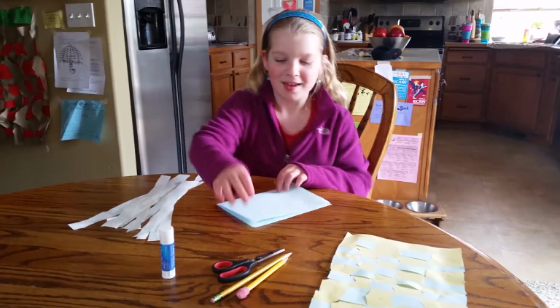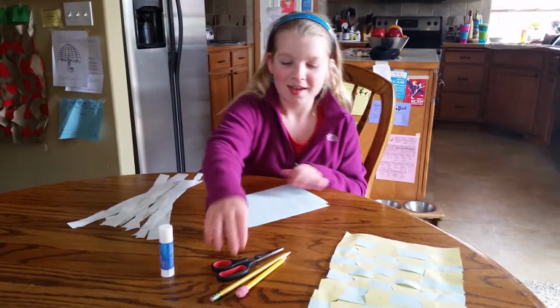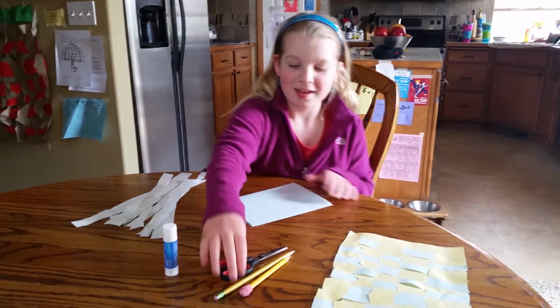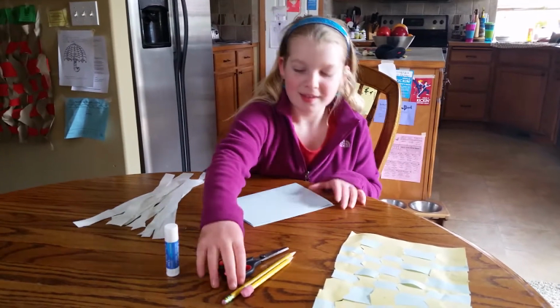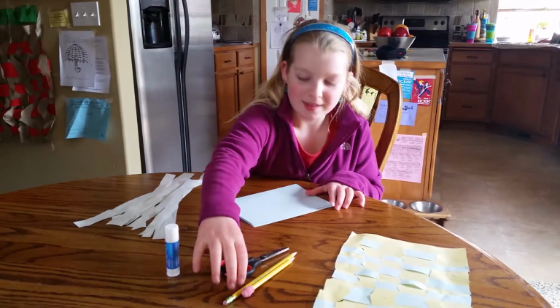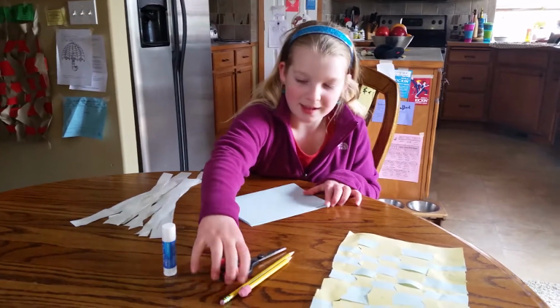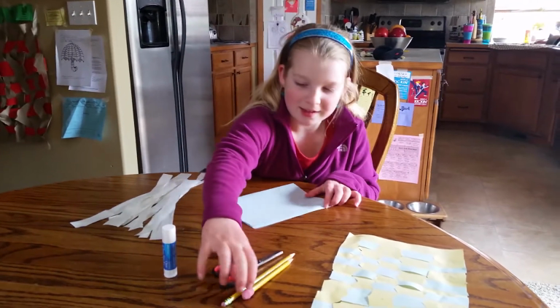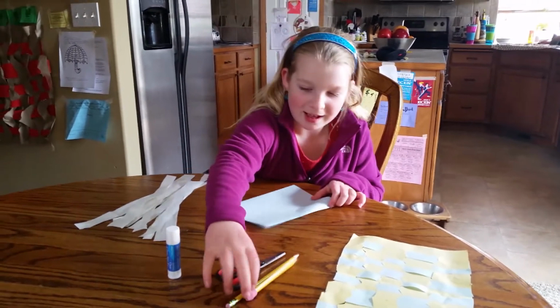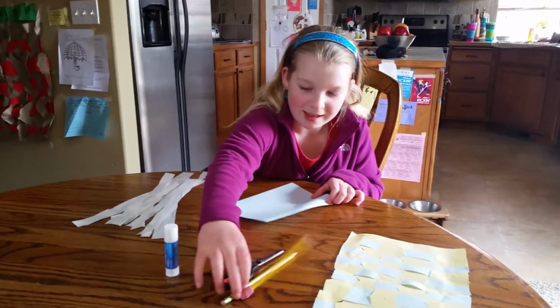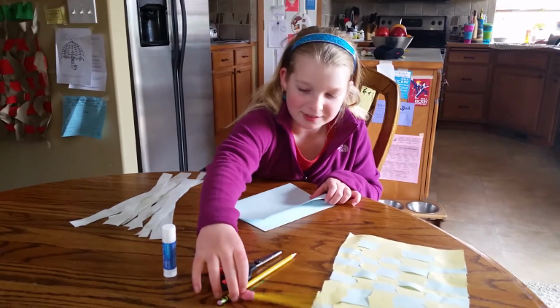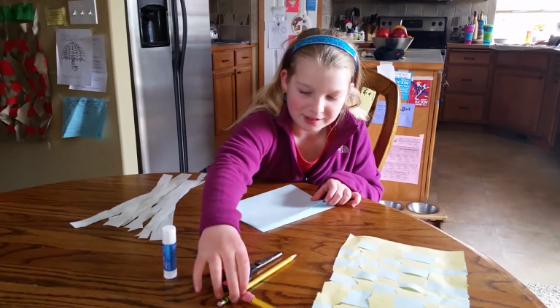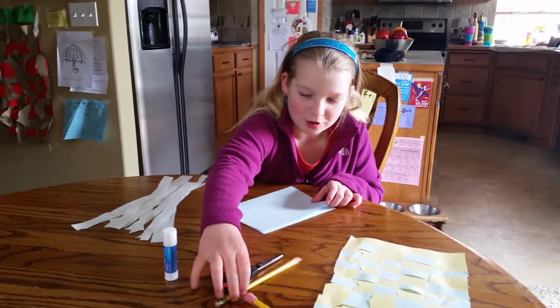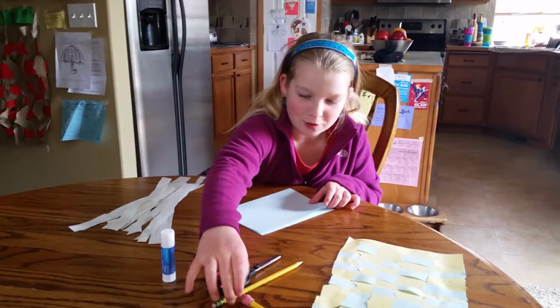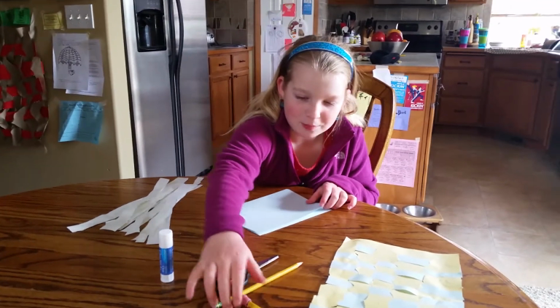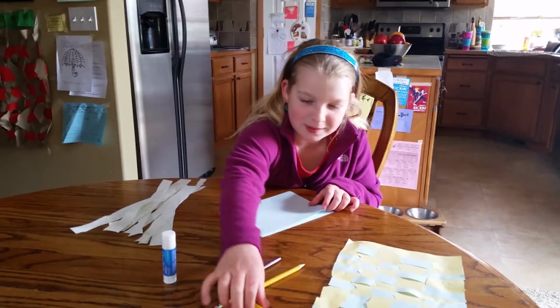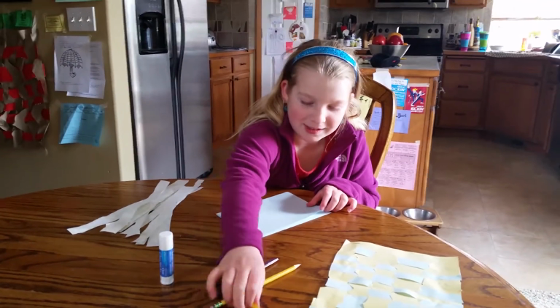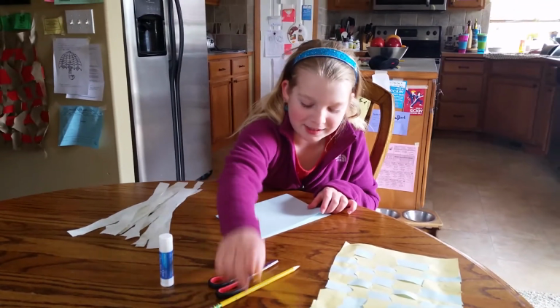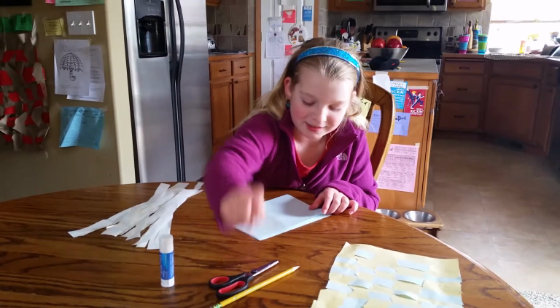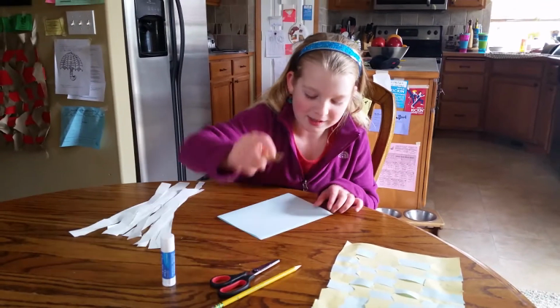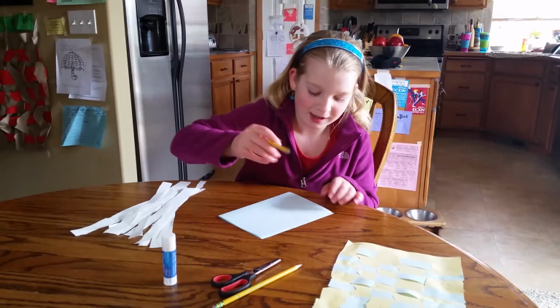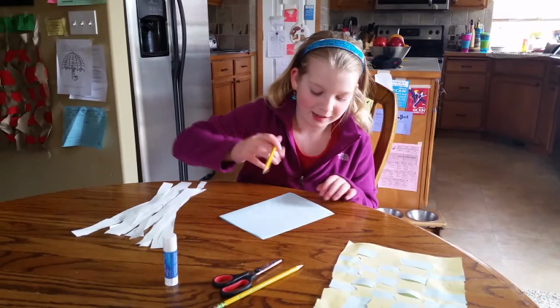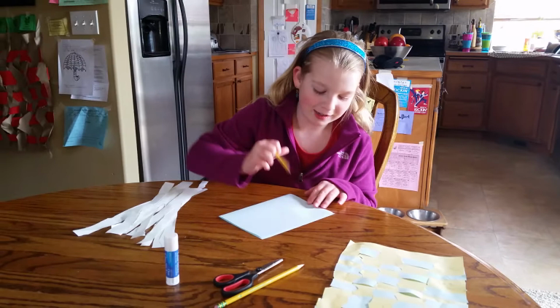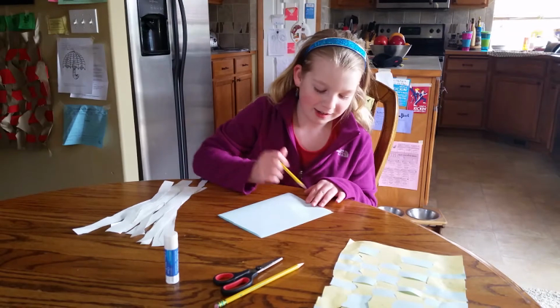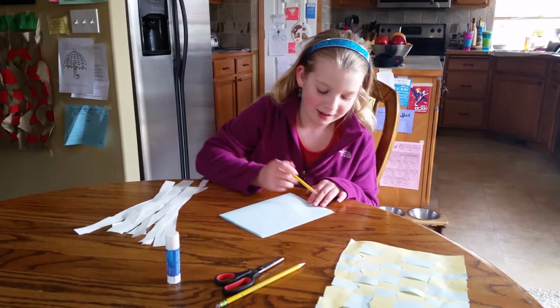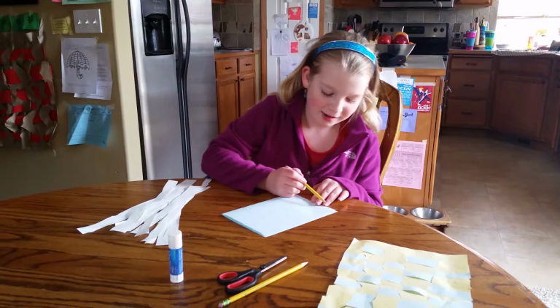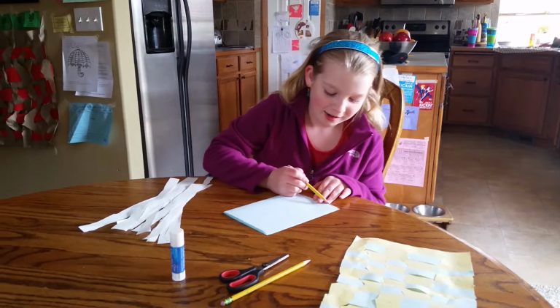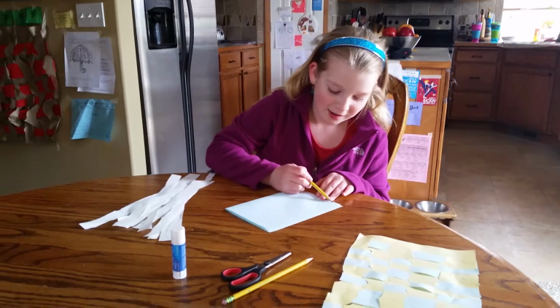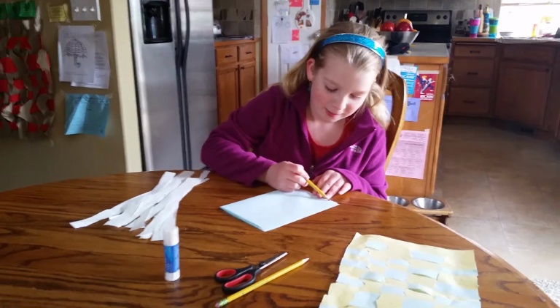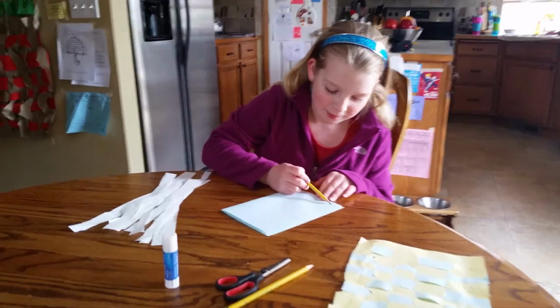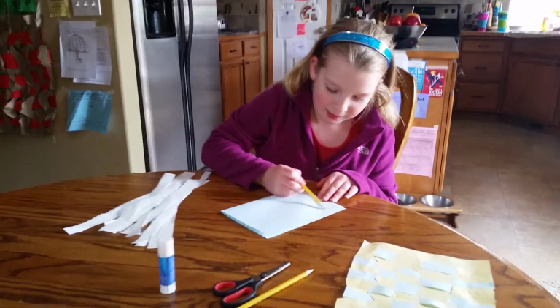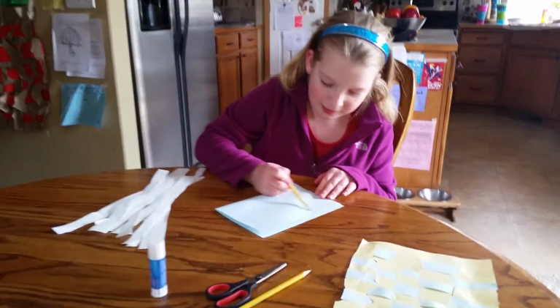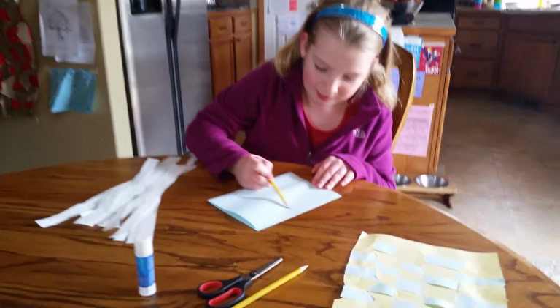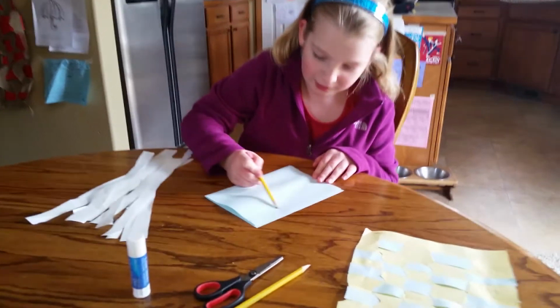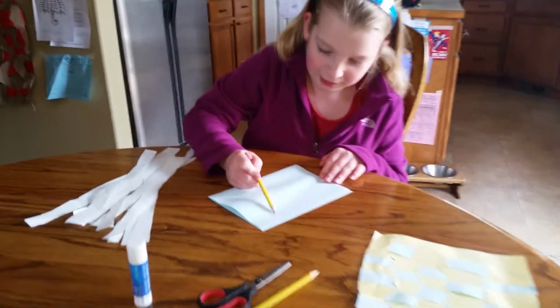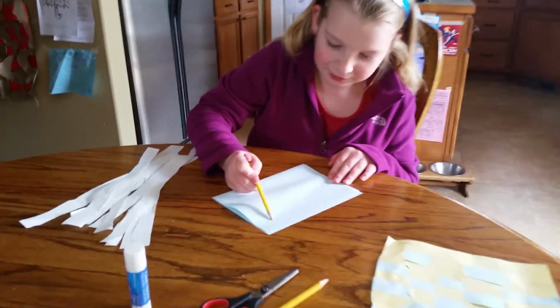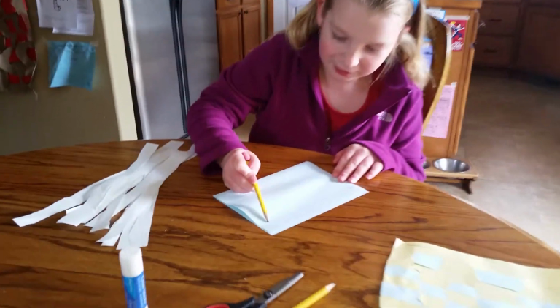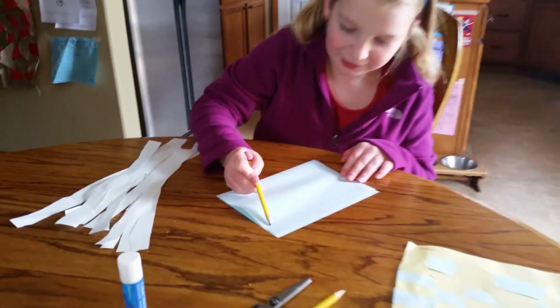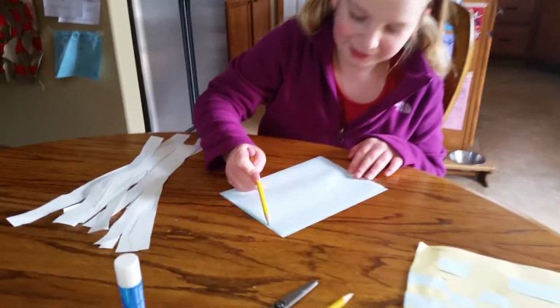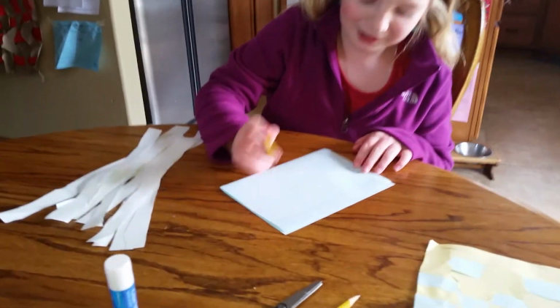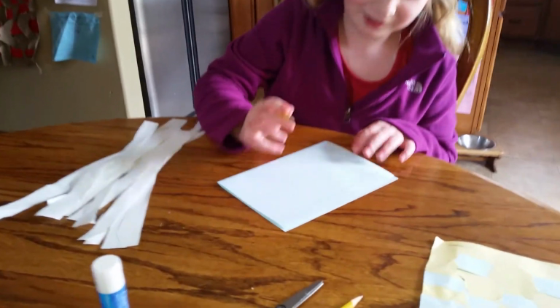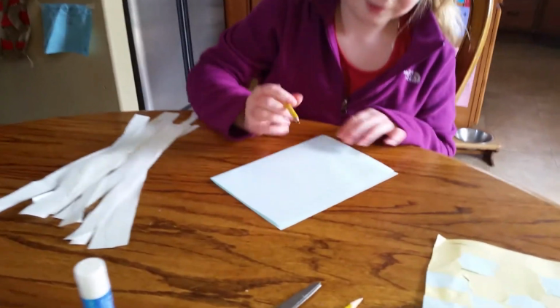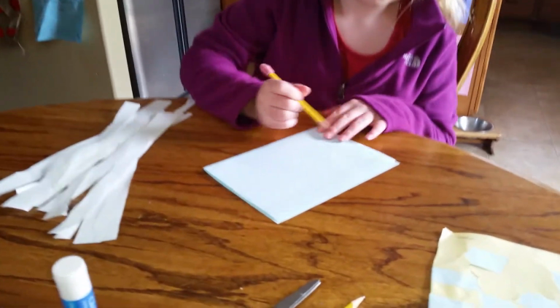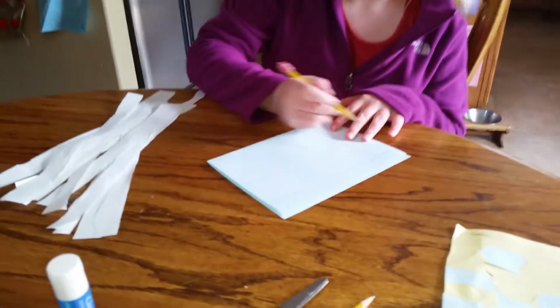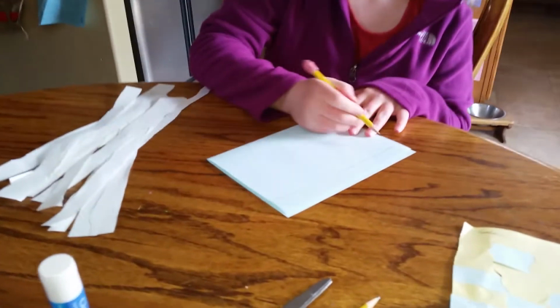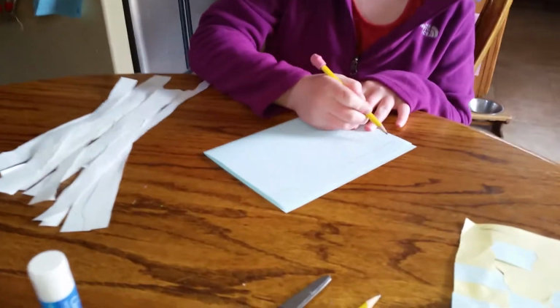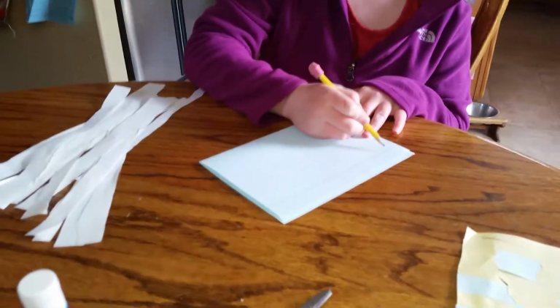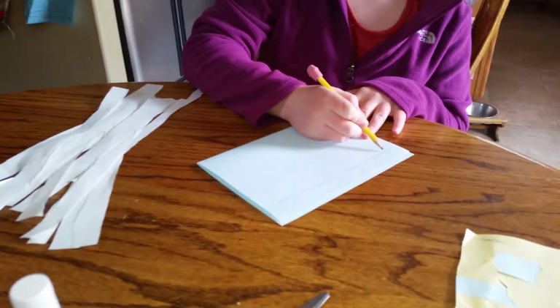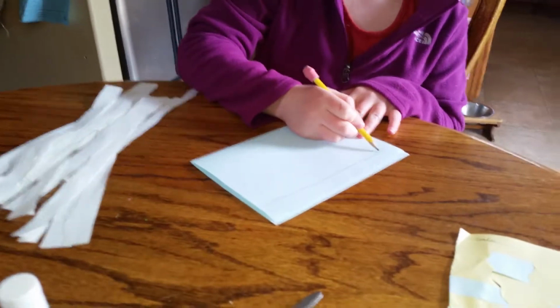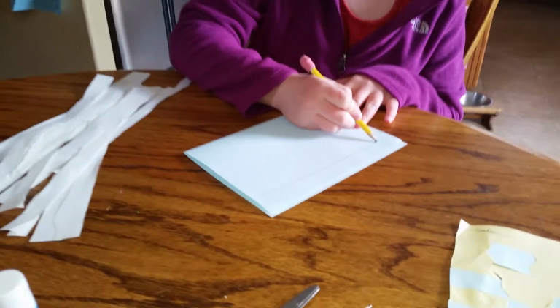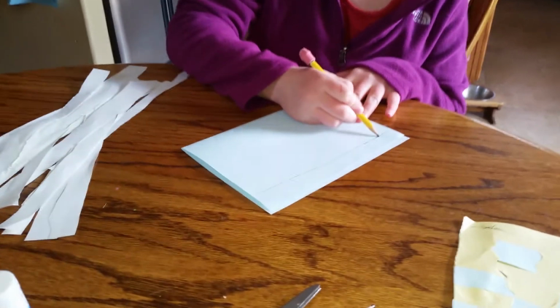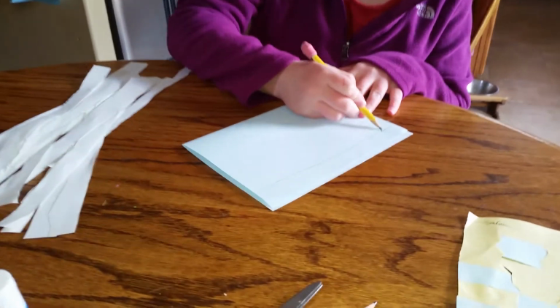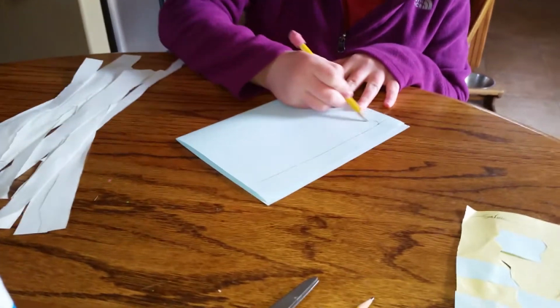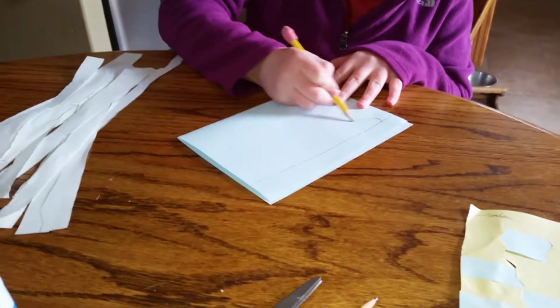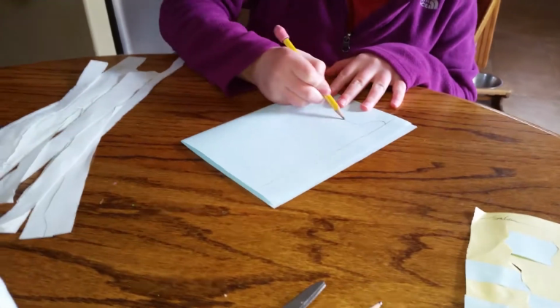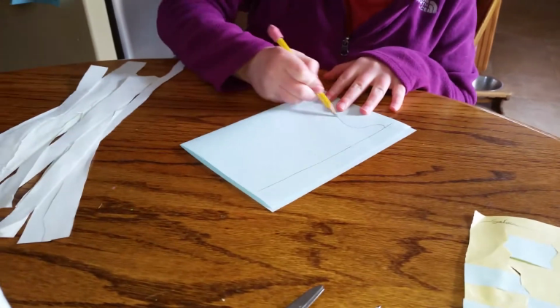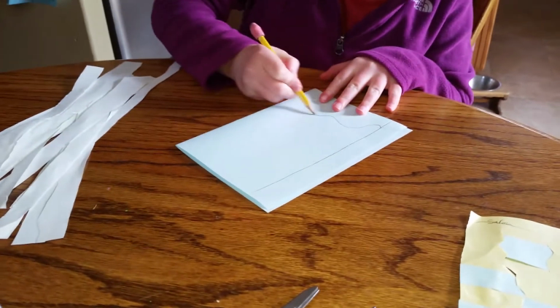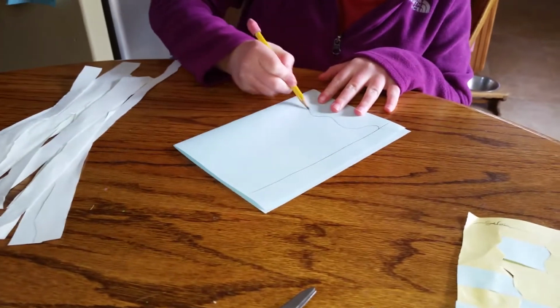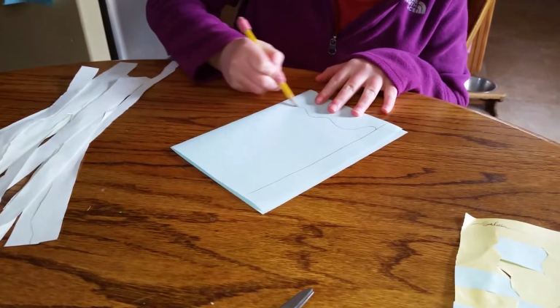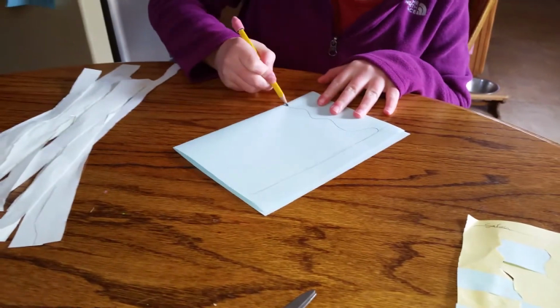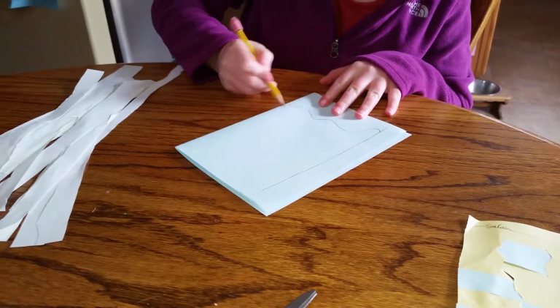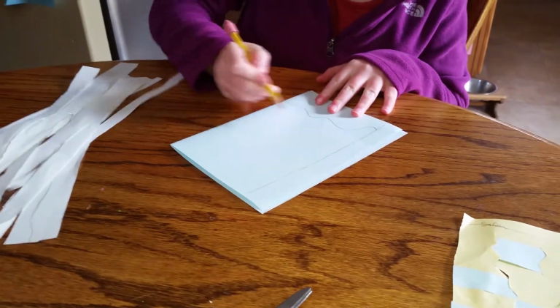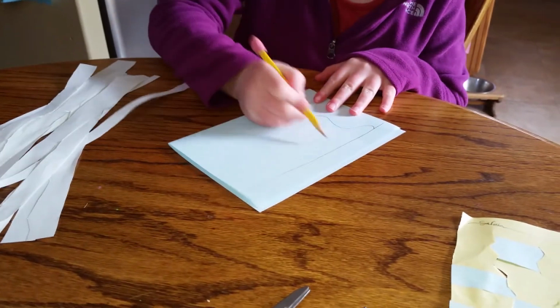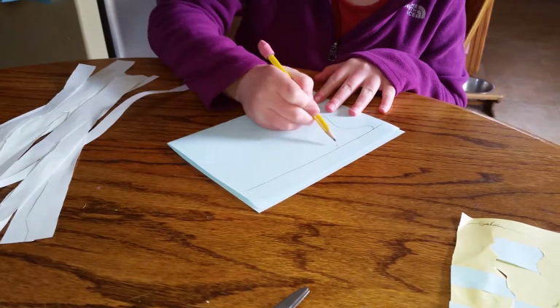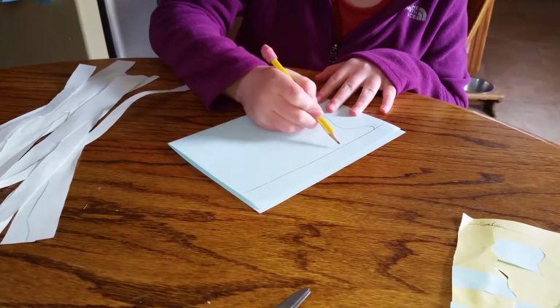And then at the opening side, make a line right here, and then do four squigglies.